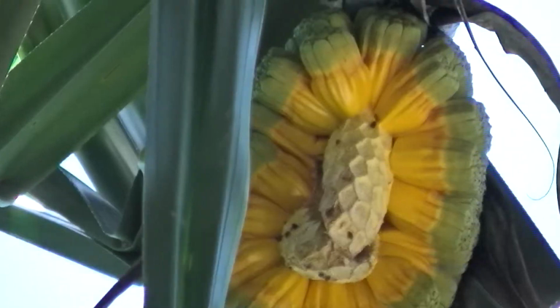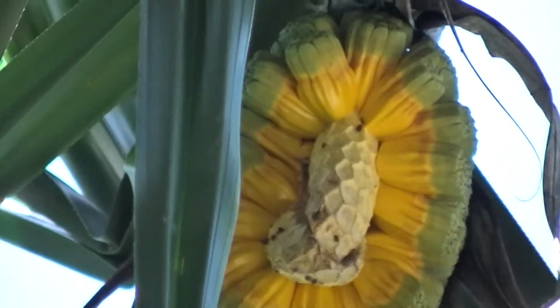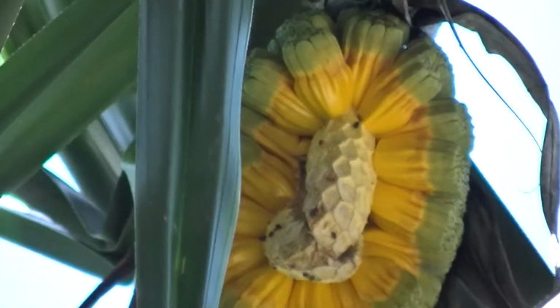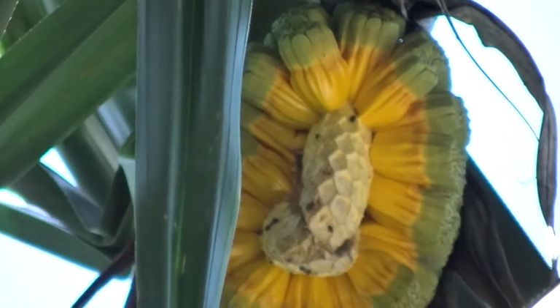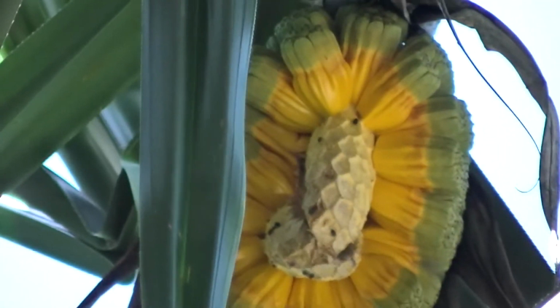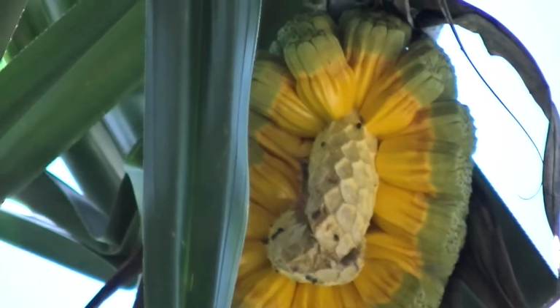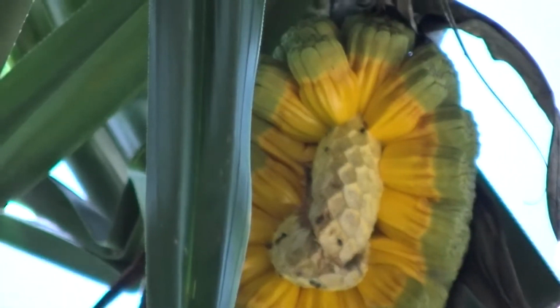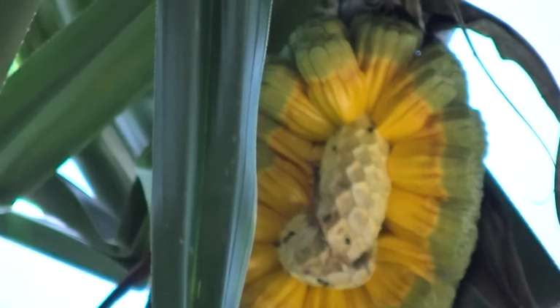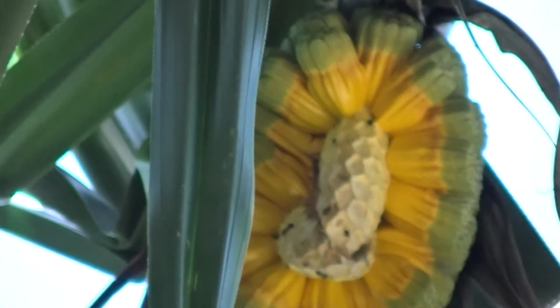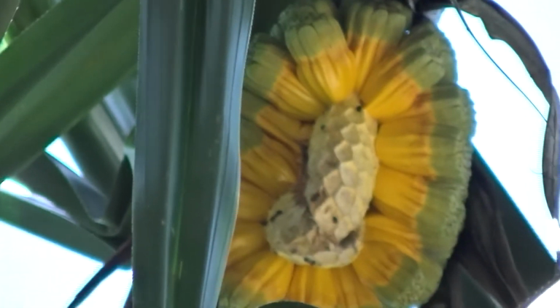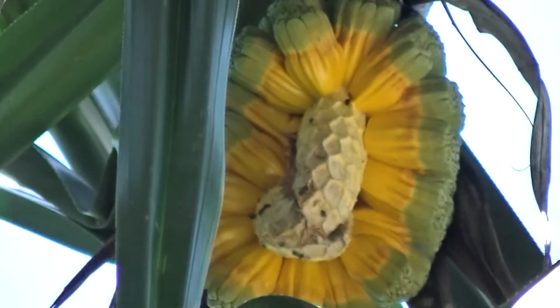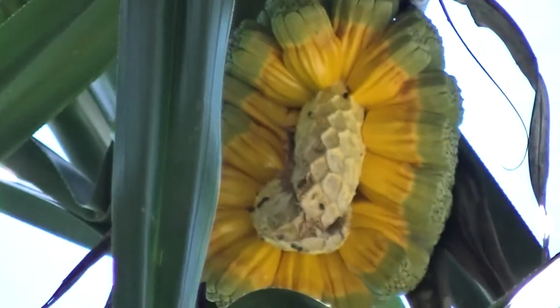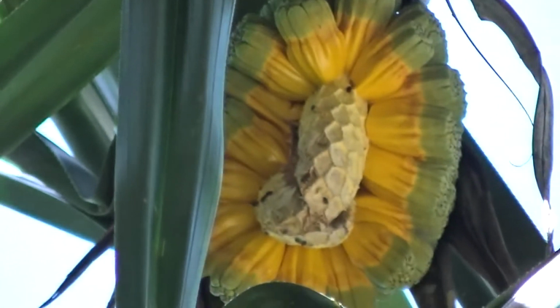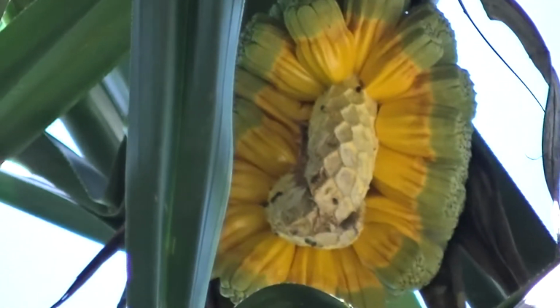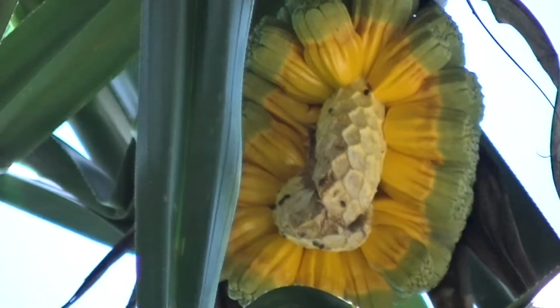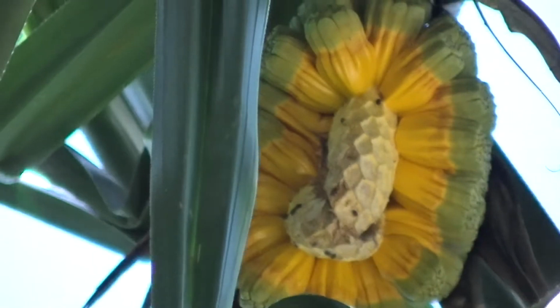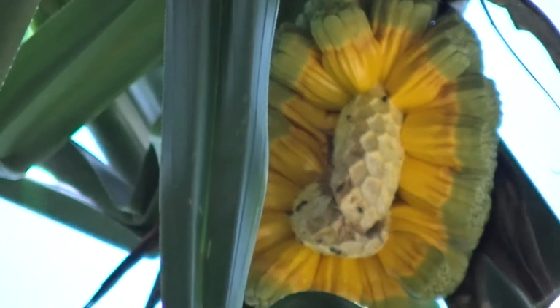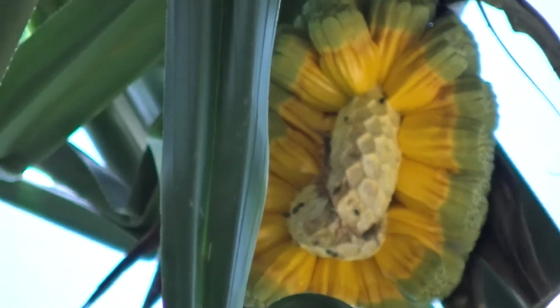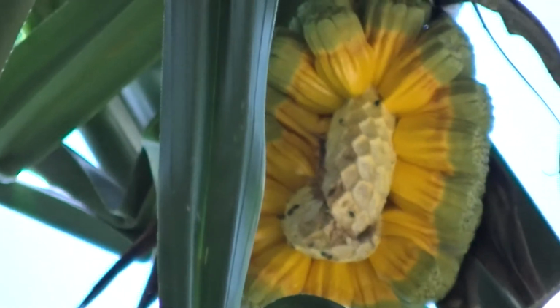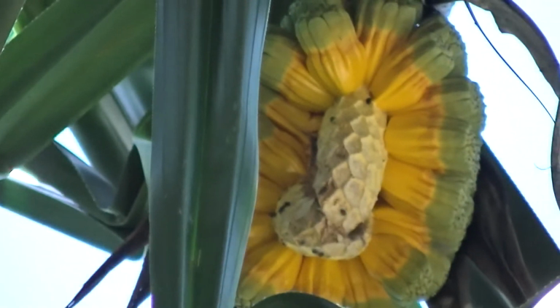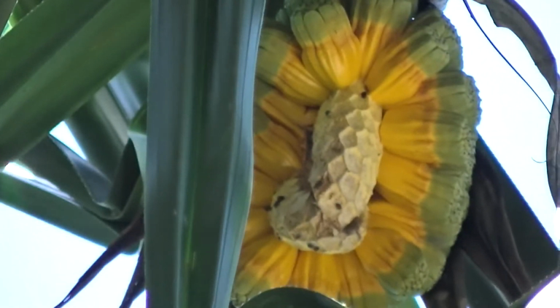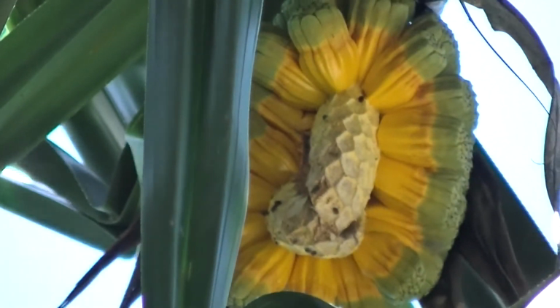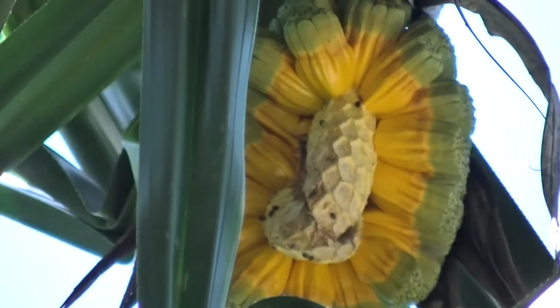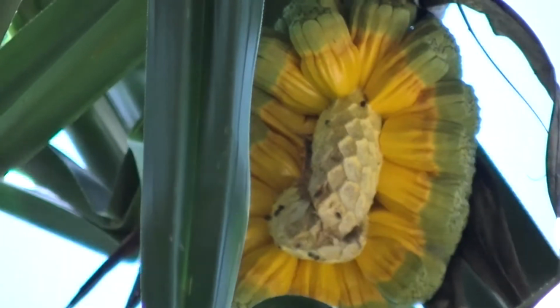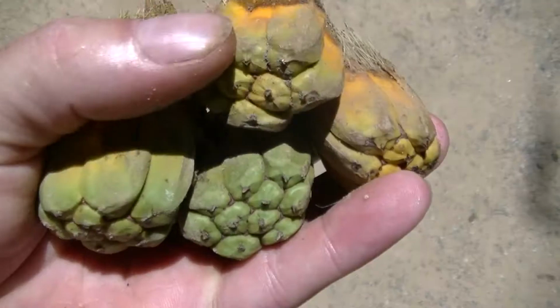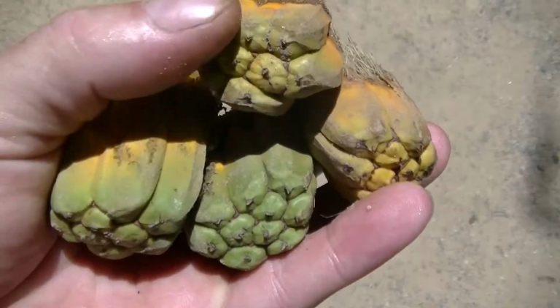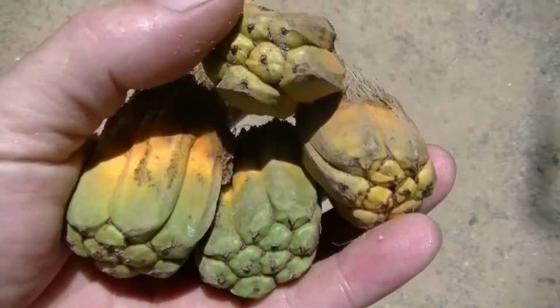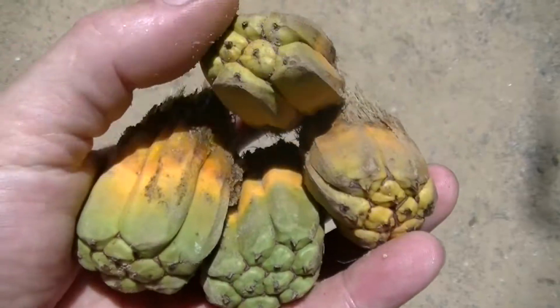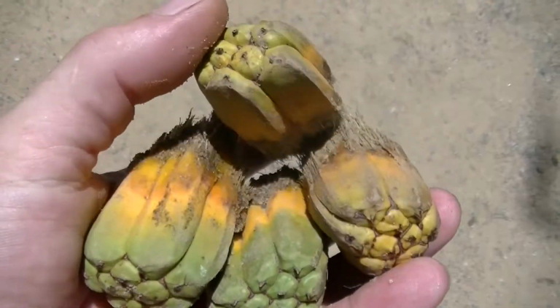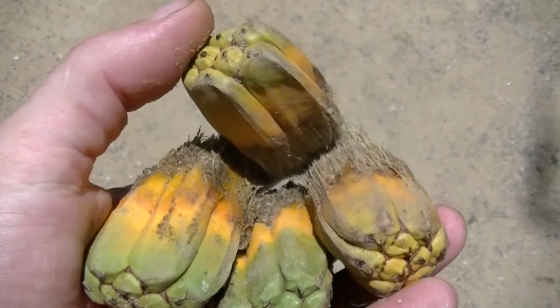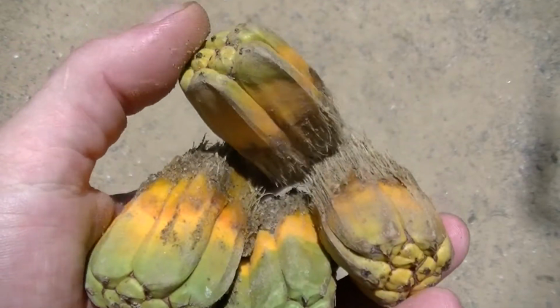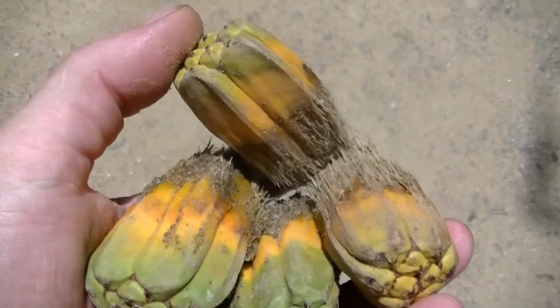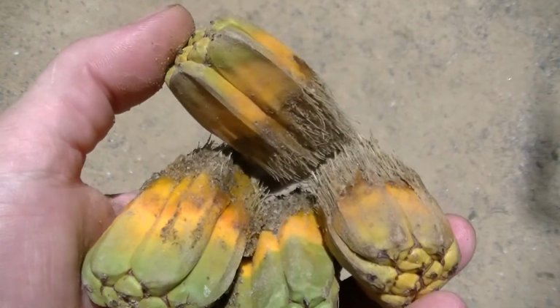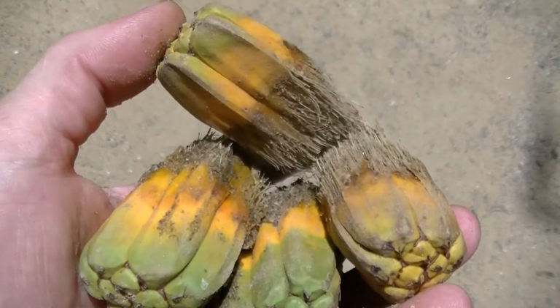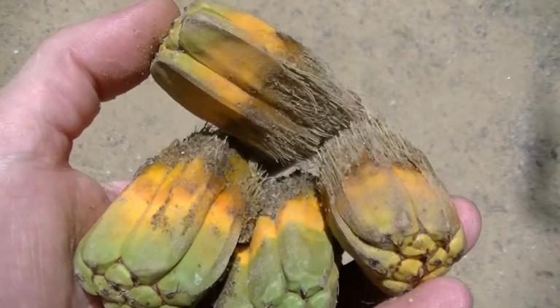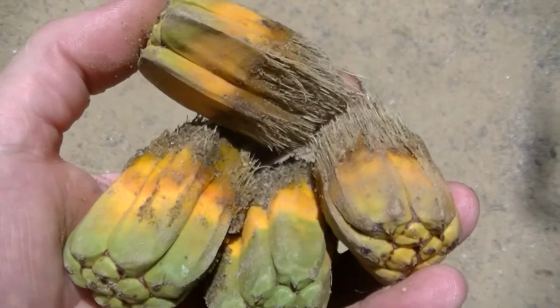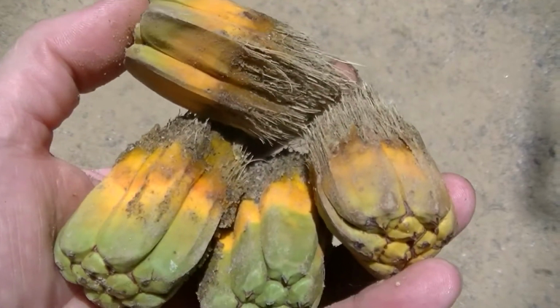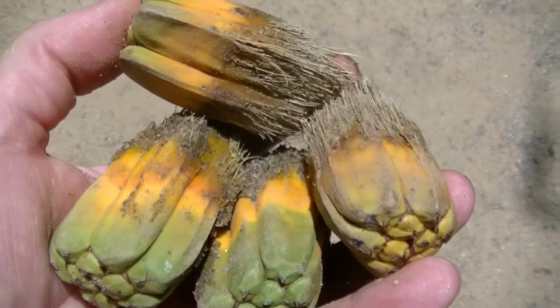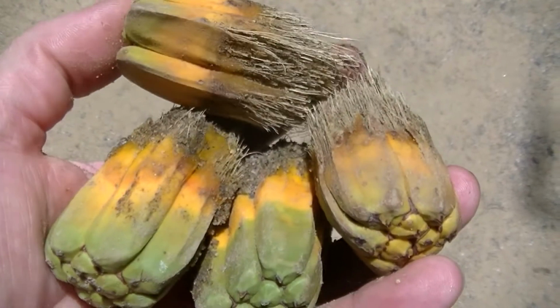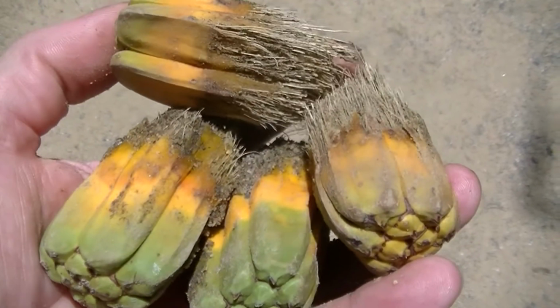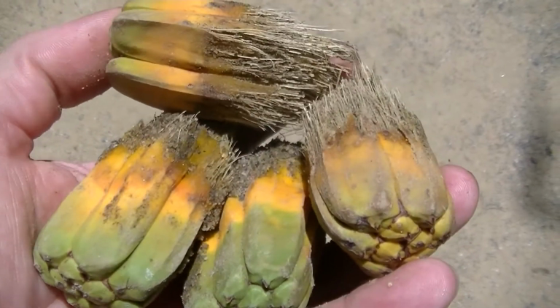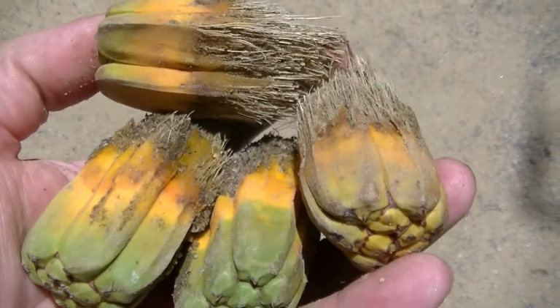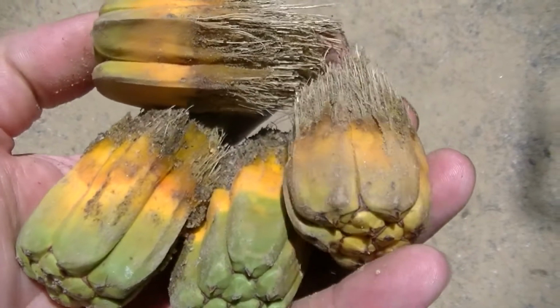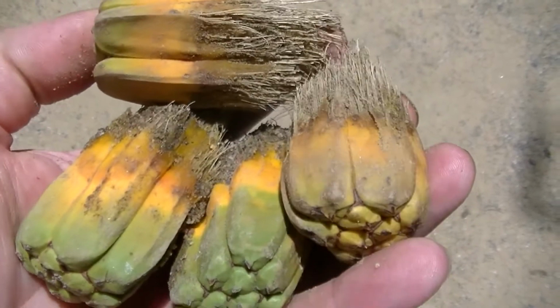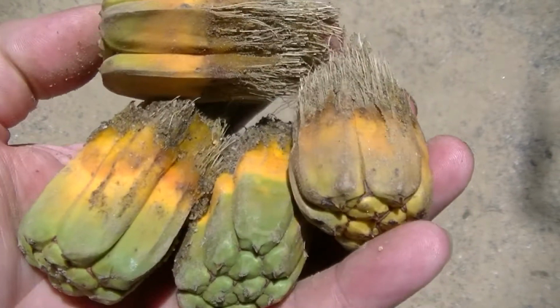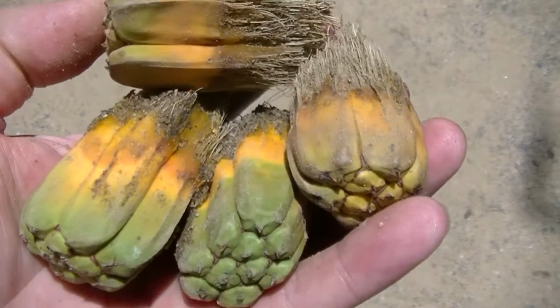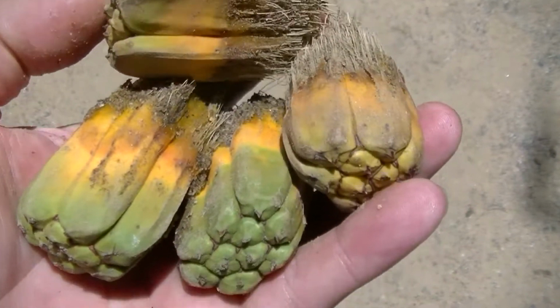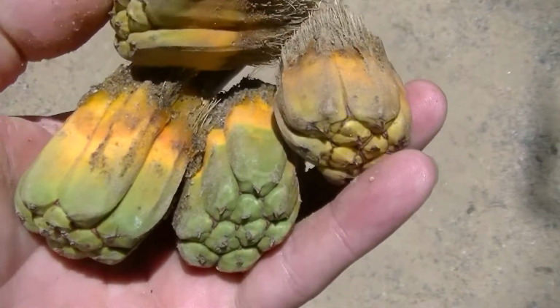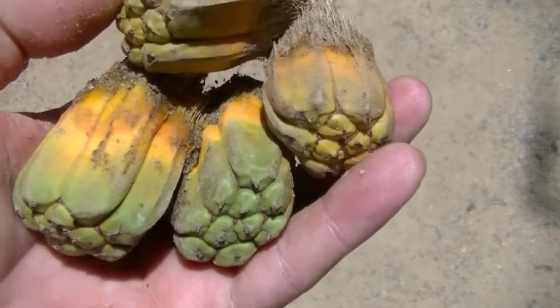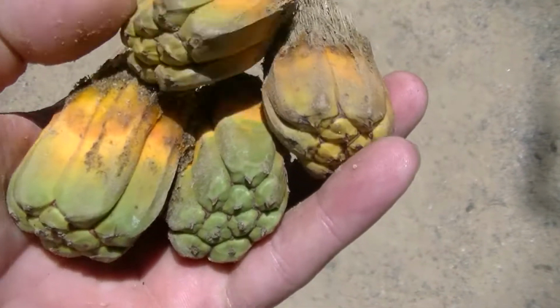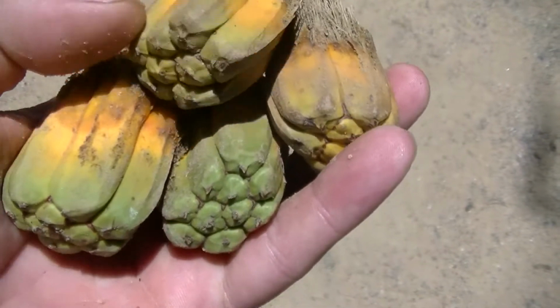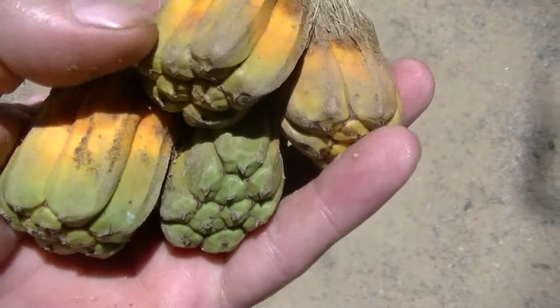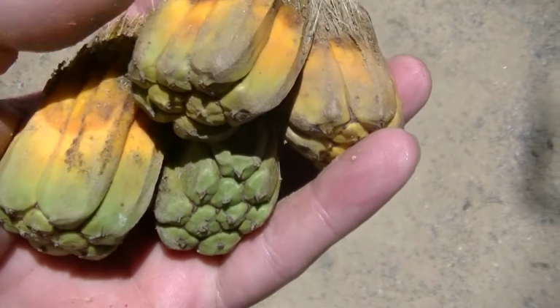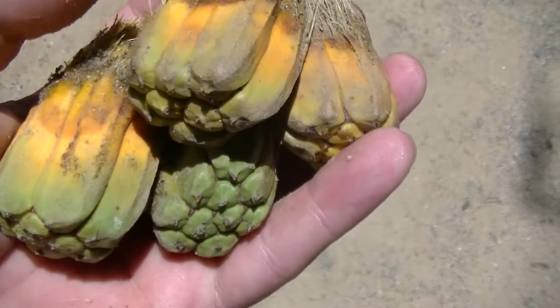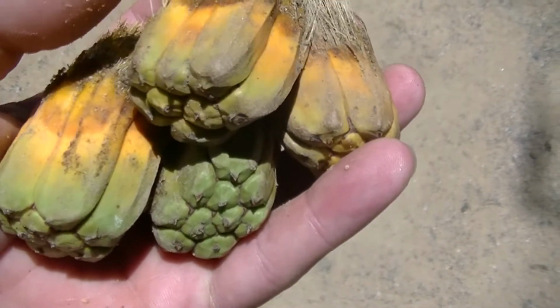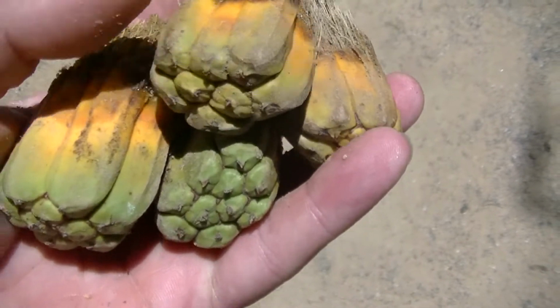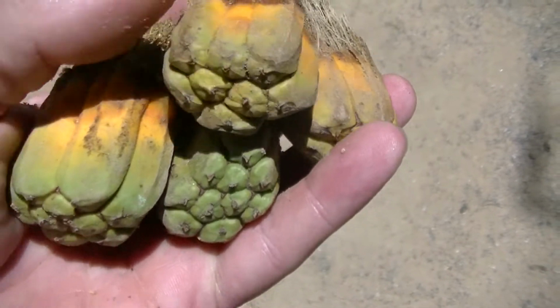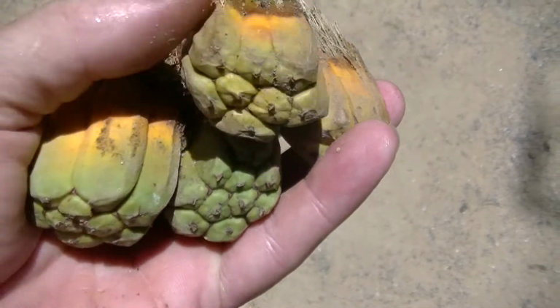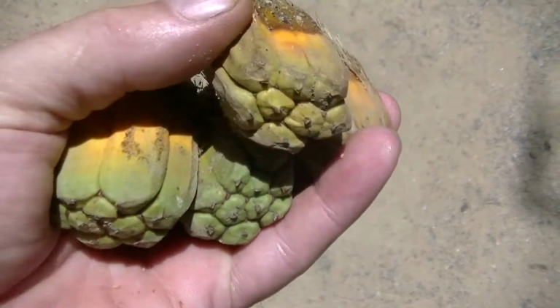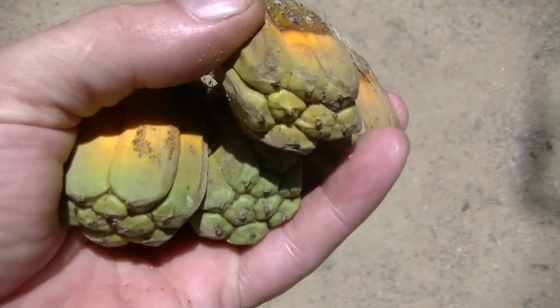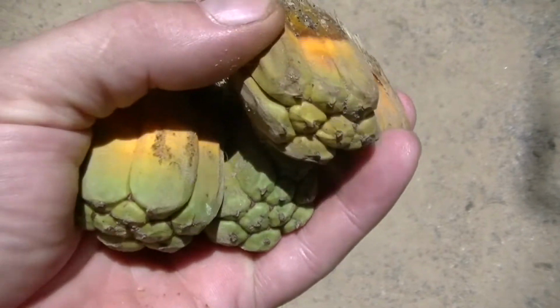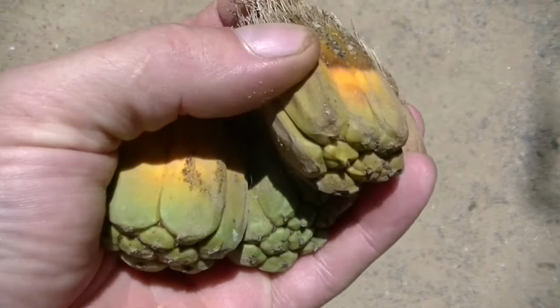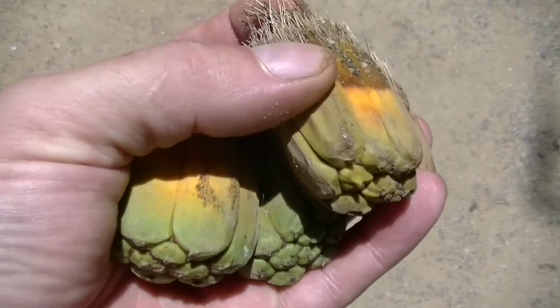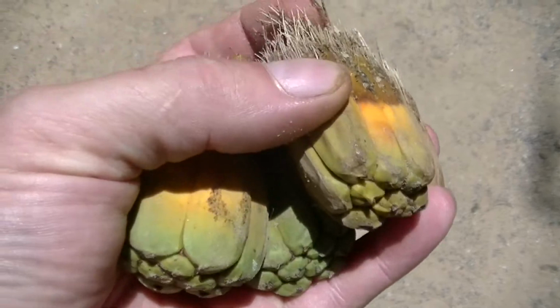The nuts taste good, with a flavour similar to almonds. They're also high in fat and protein, so provide good energy if you can get to it.